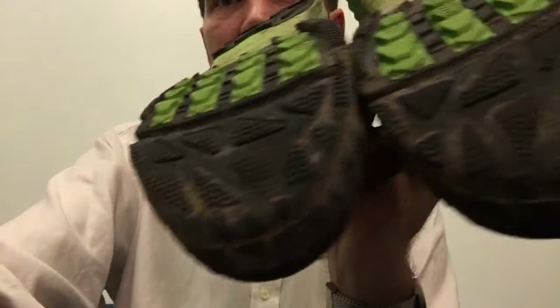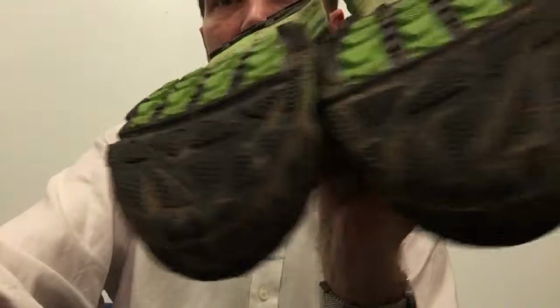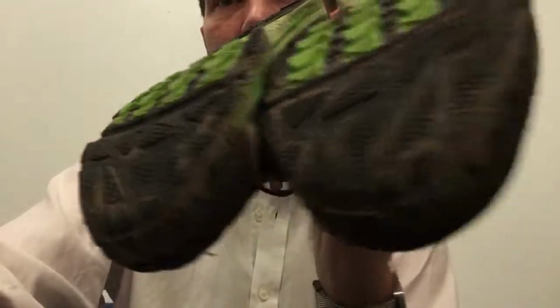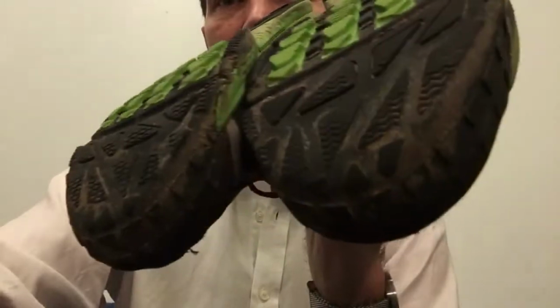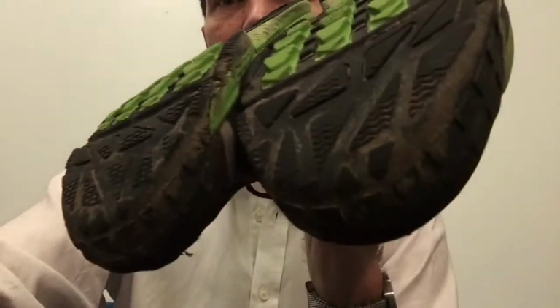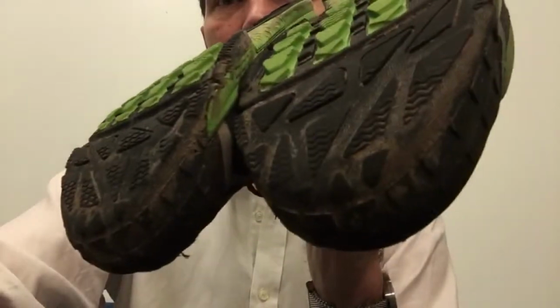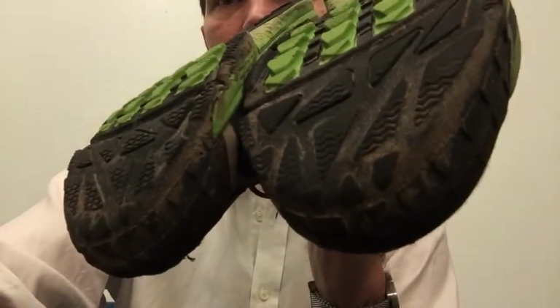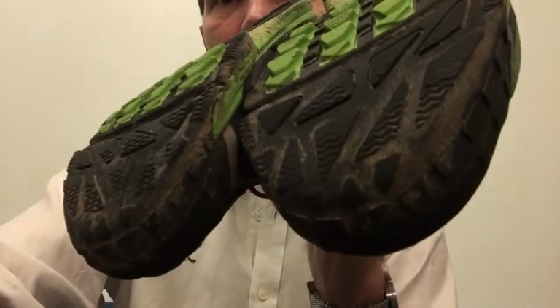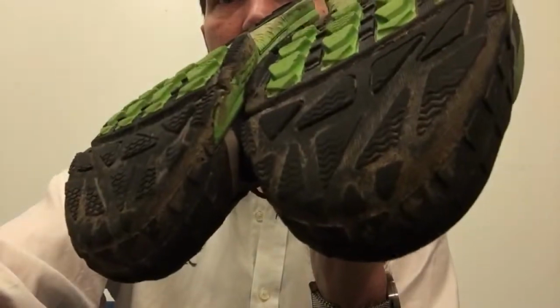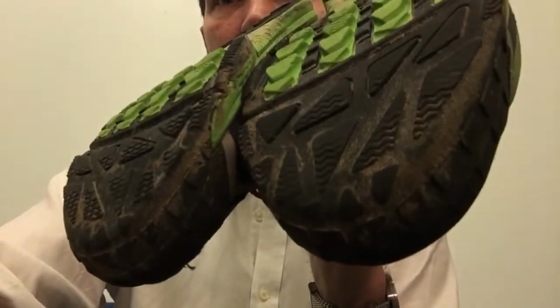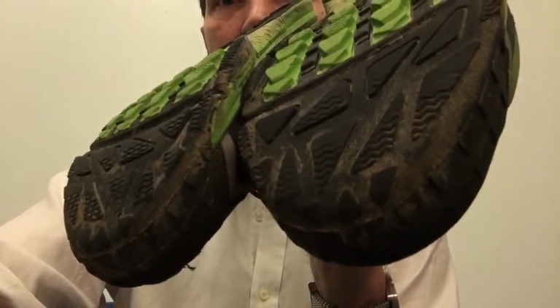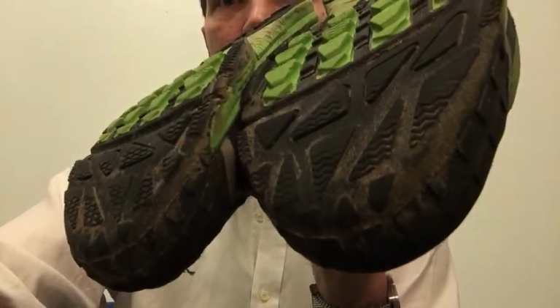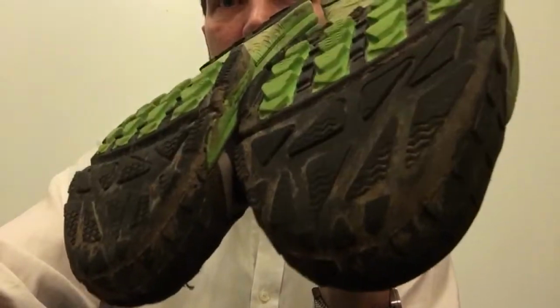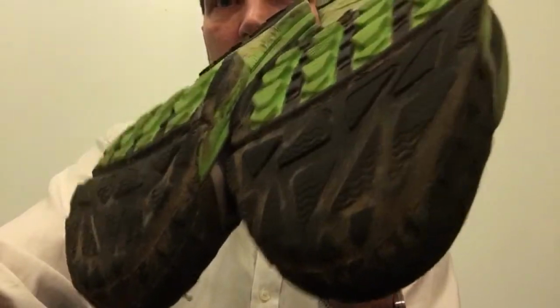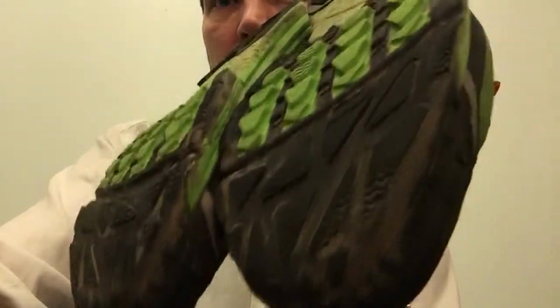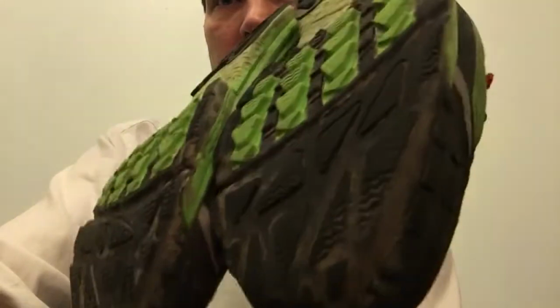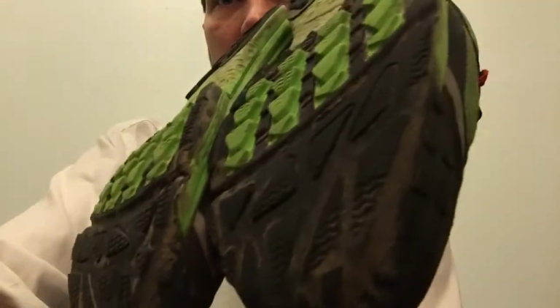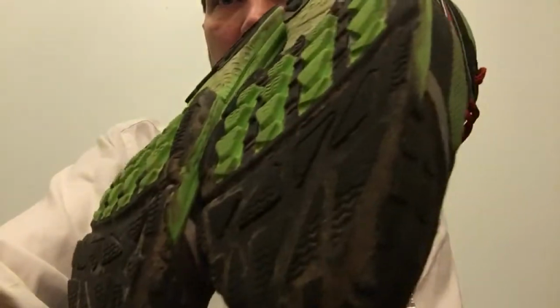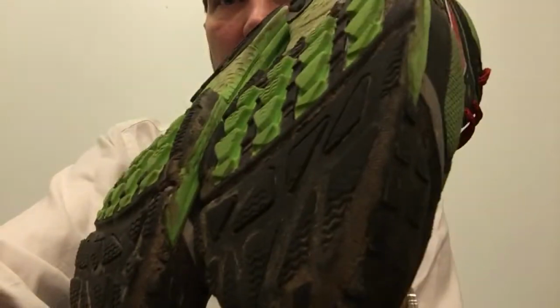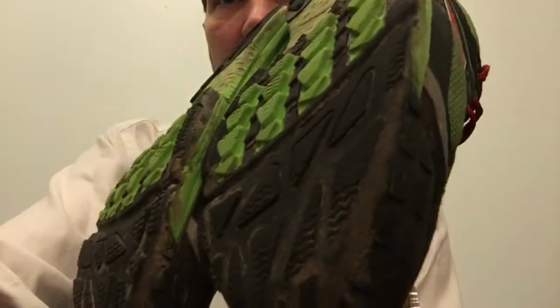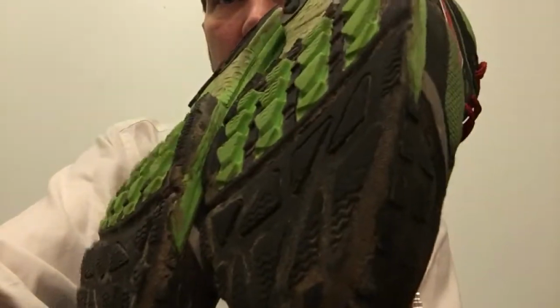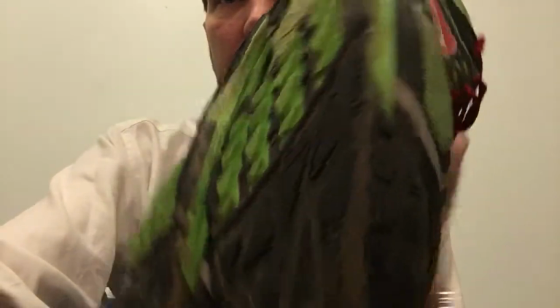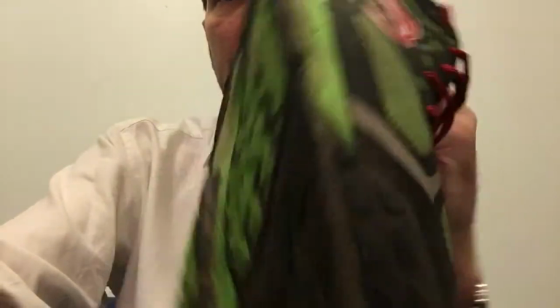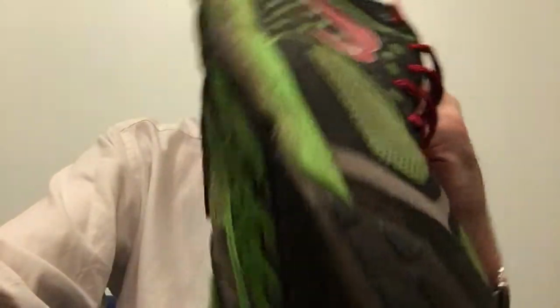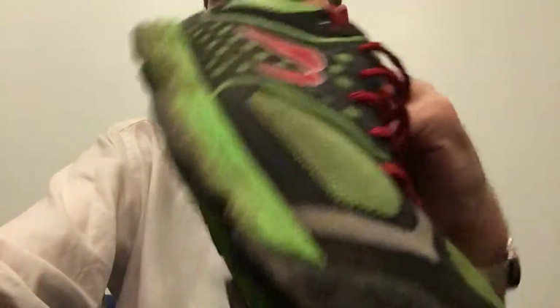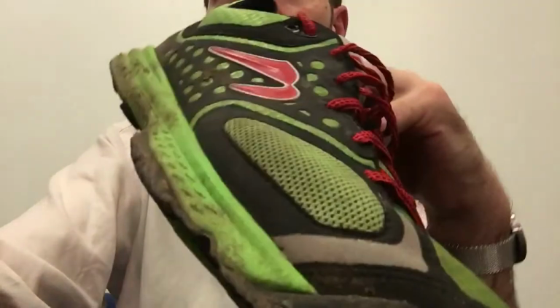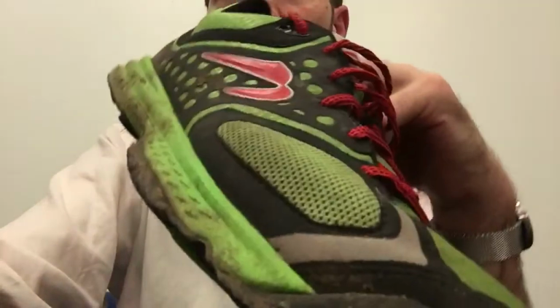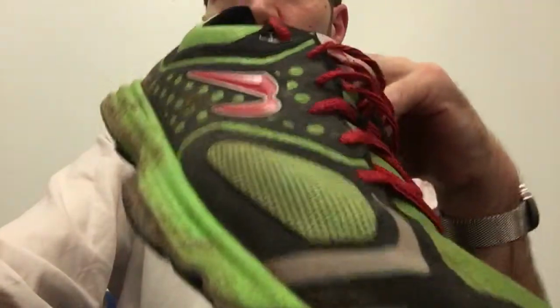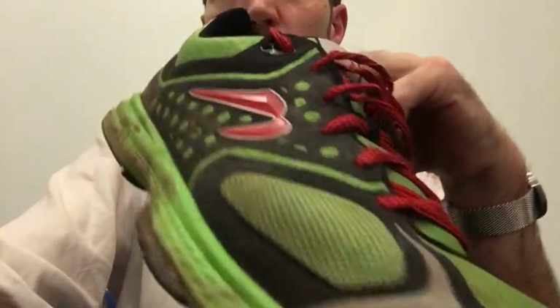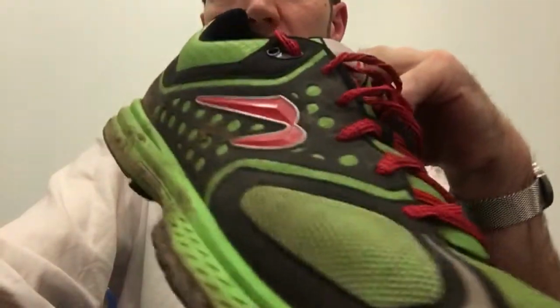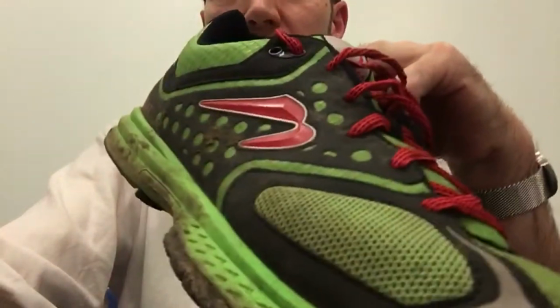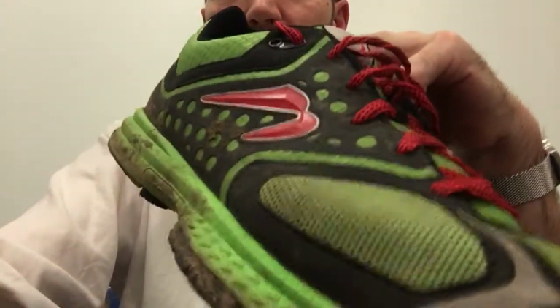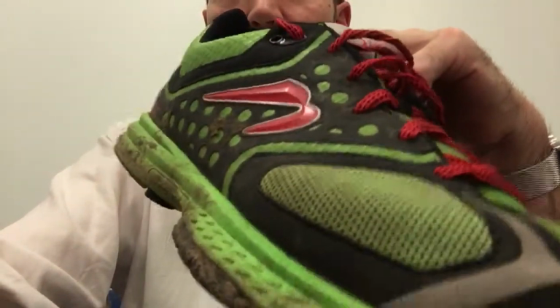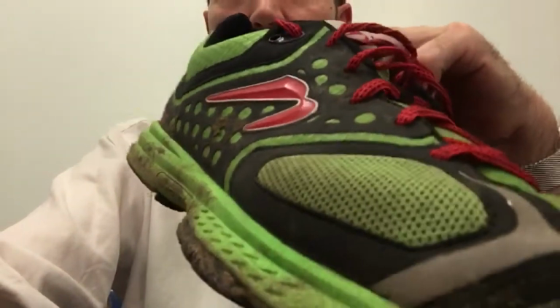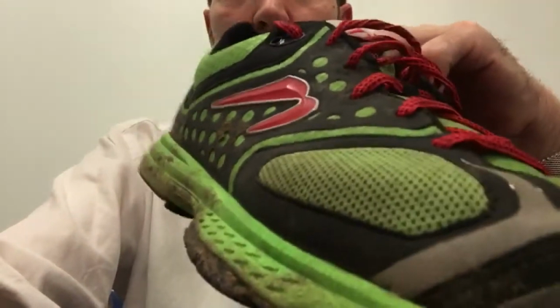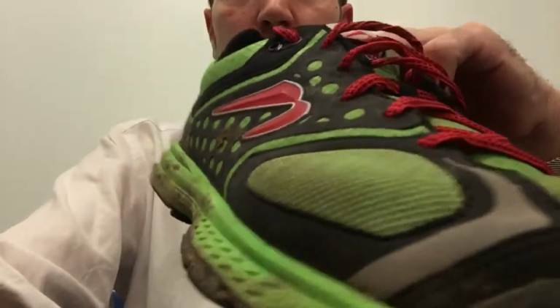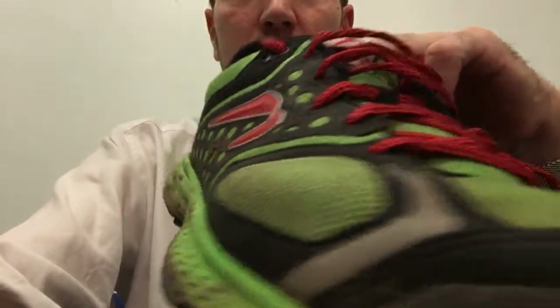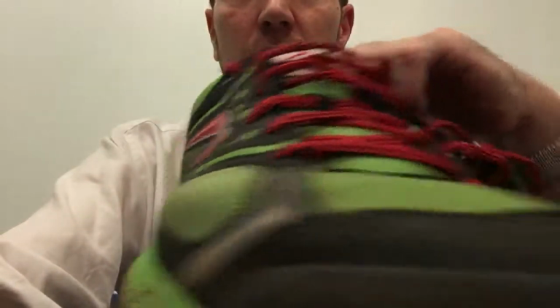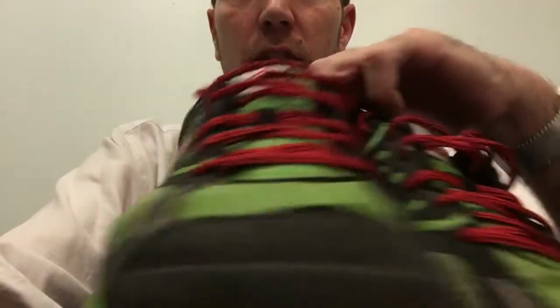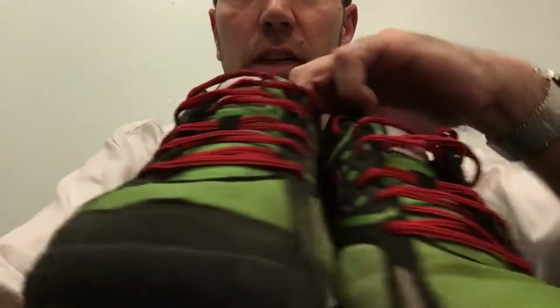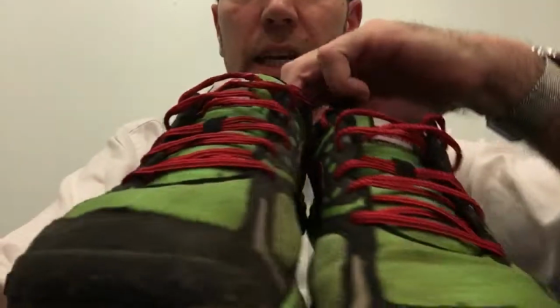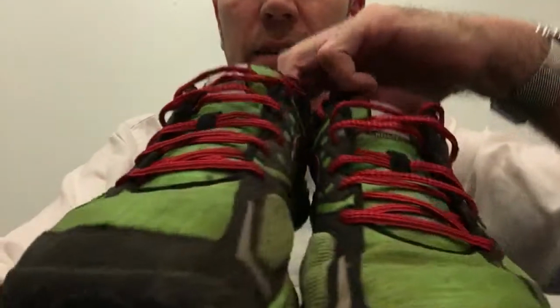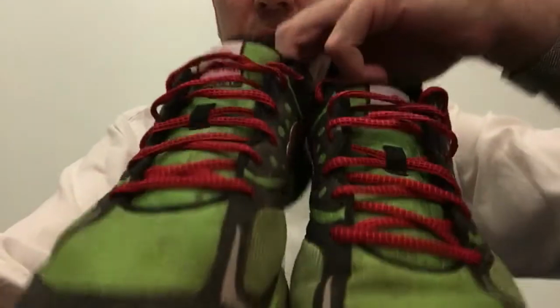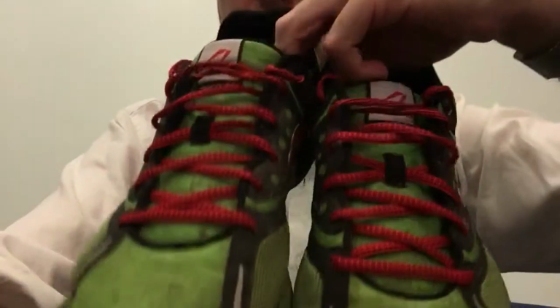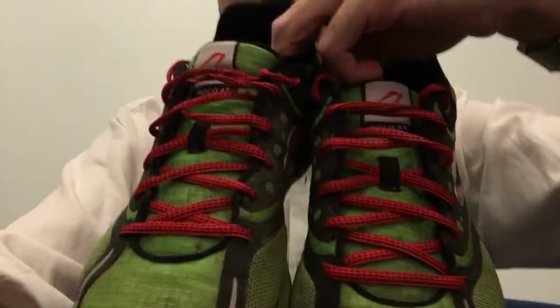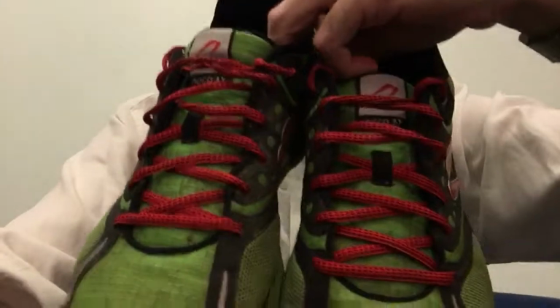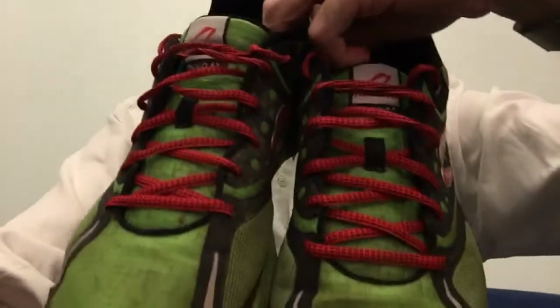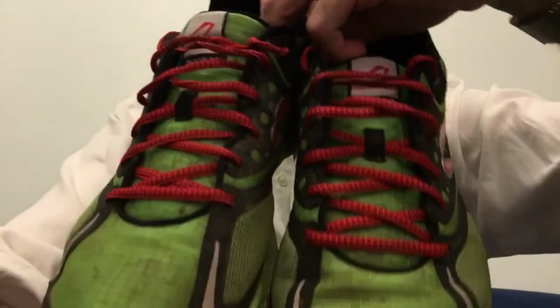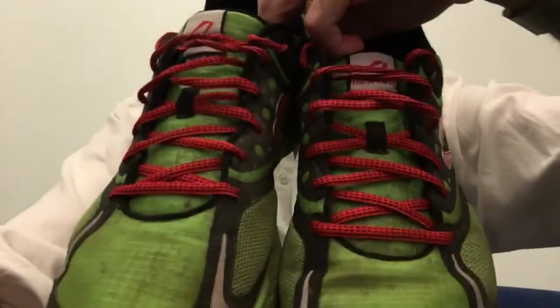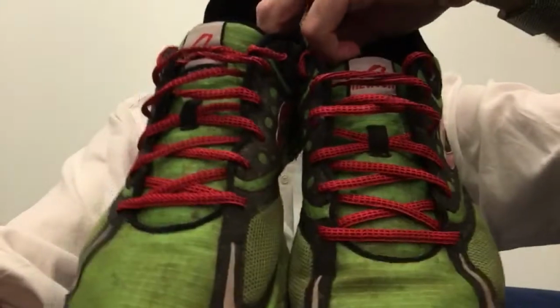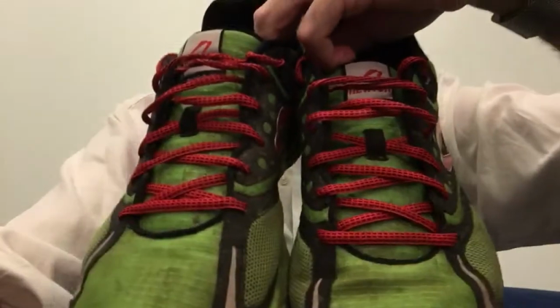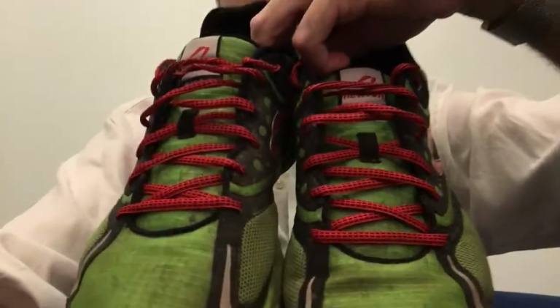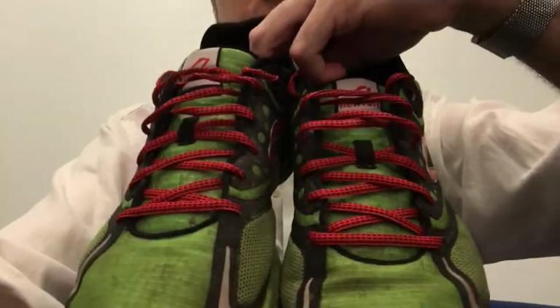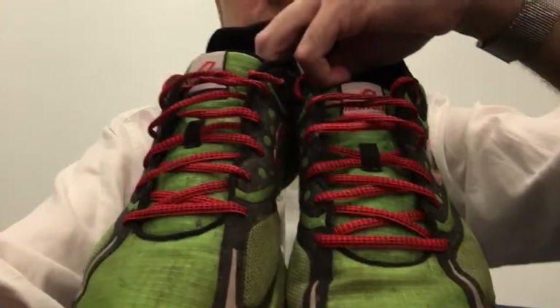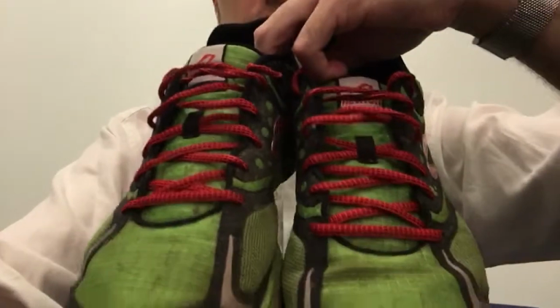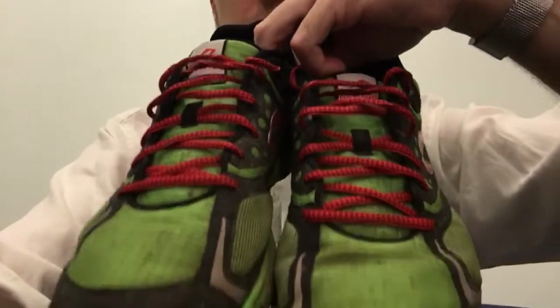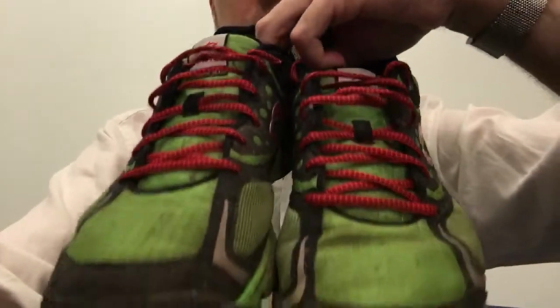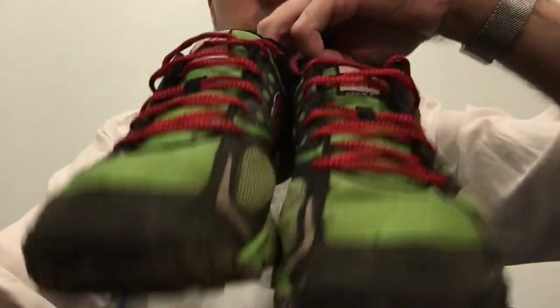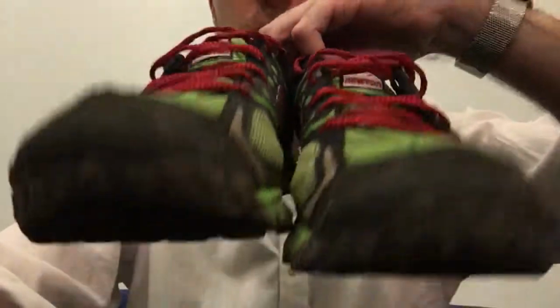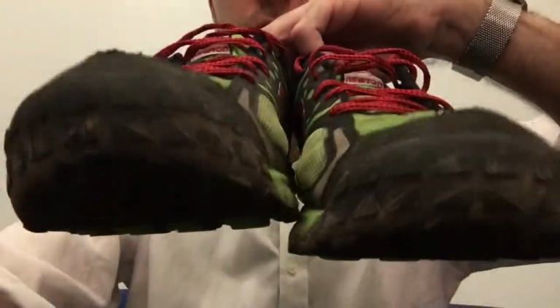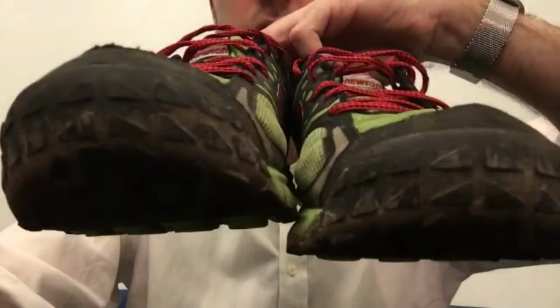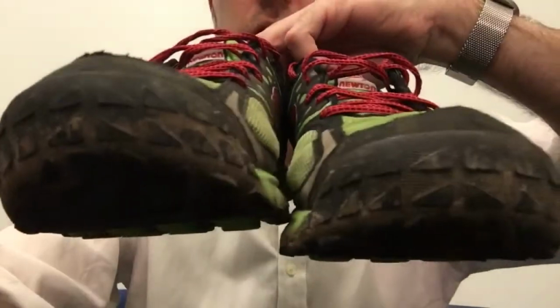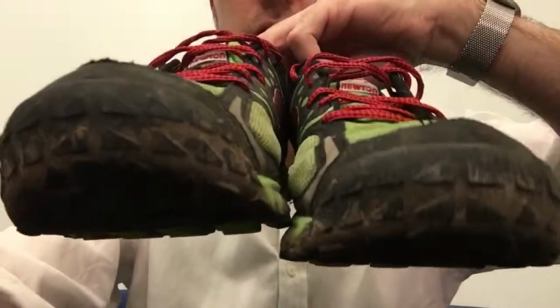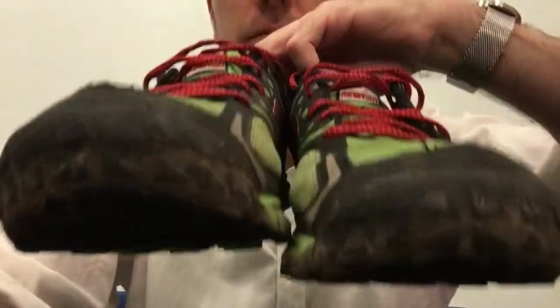They're very comfy, pretty light, and I would buy them again. There you go — the Boko AT trail winter shoes.